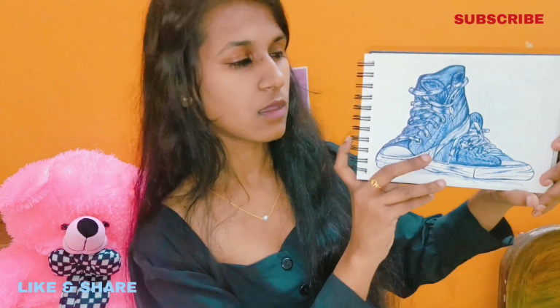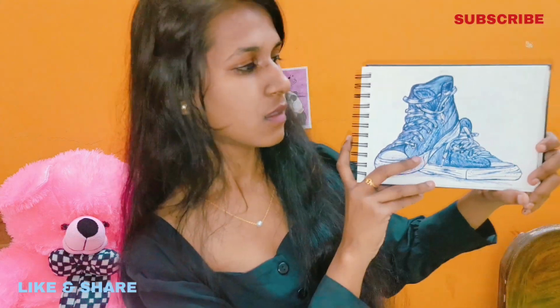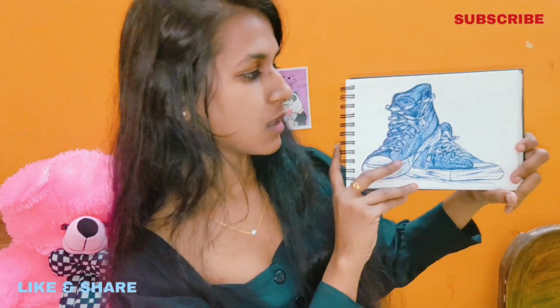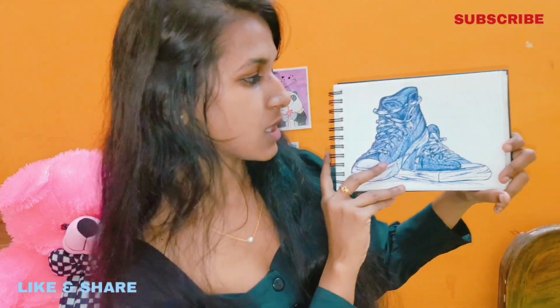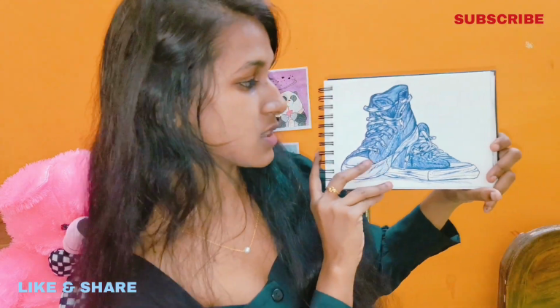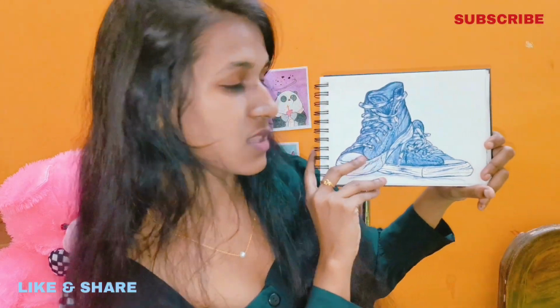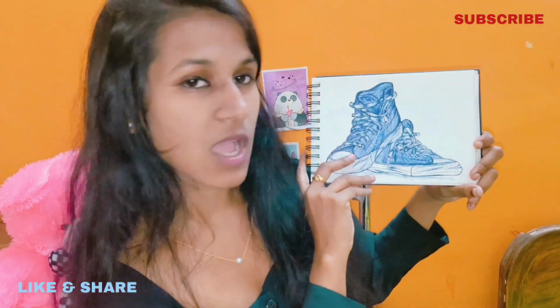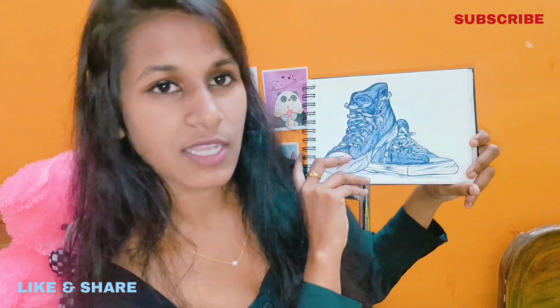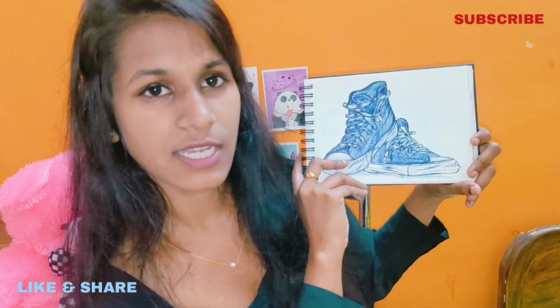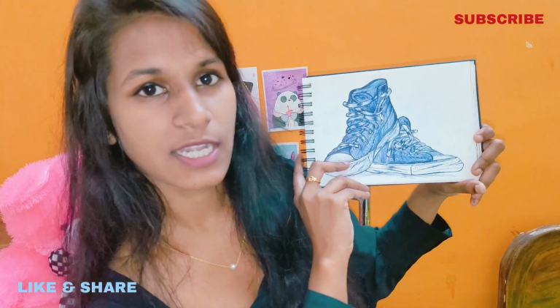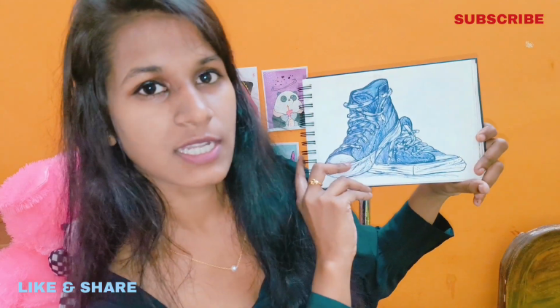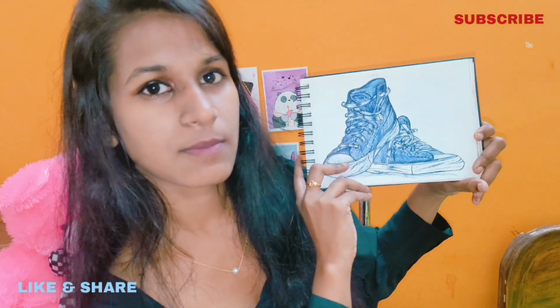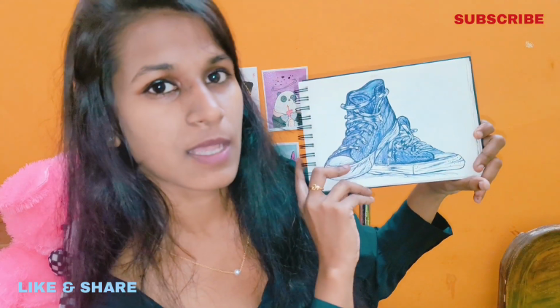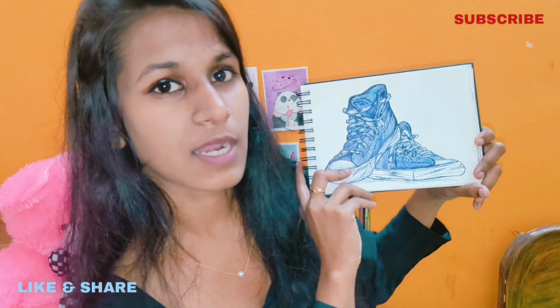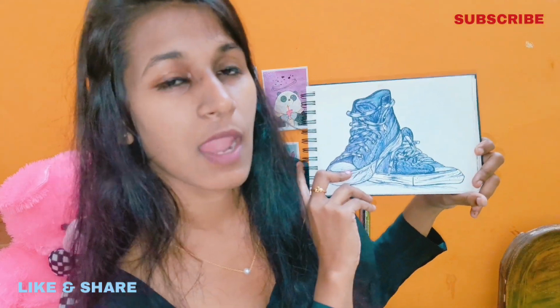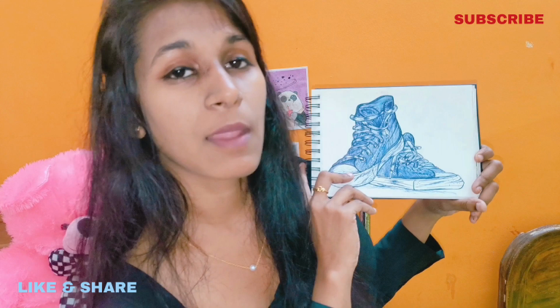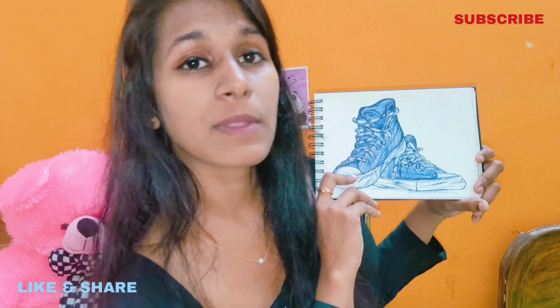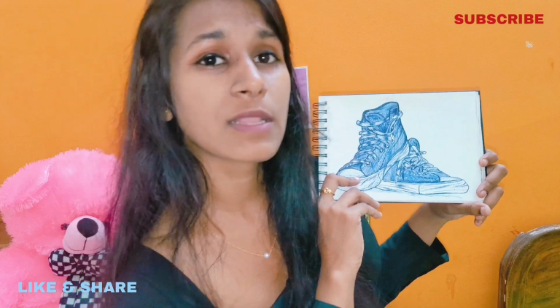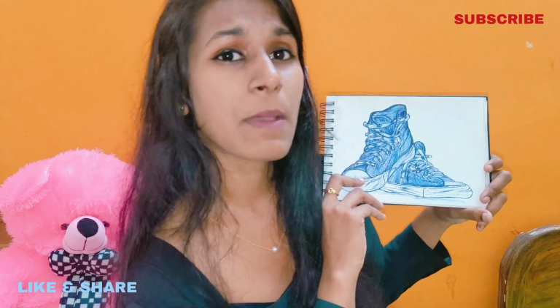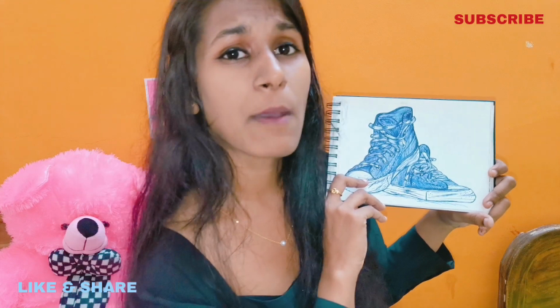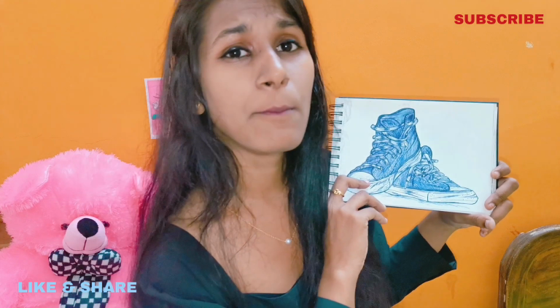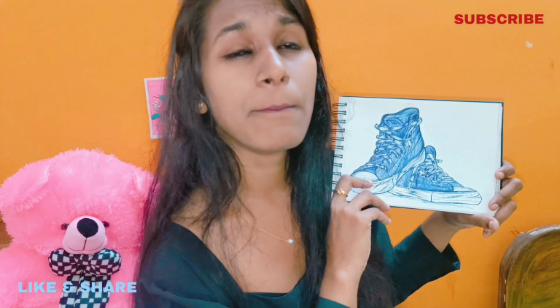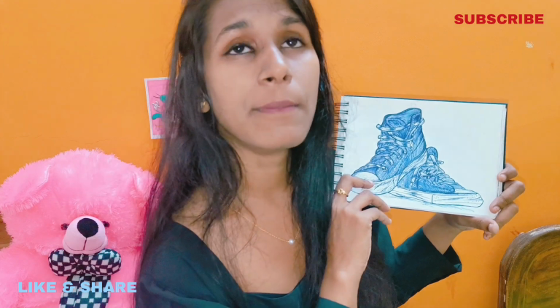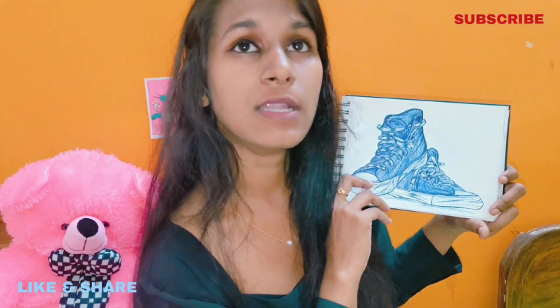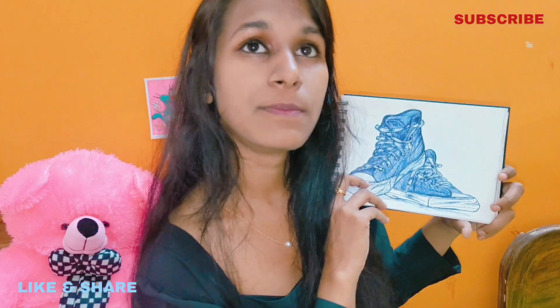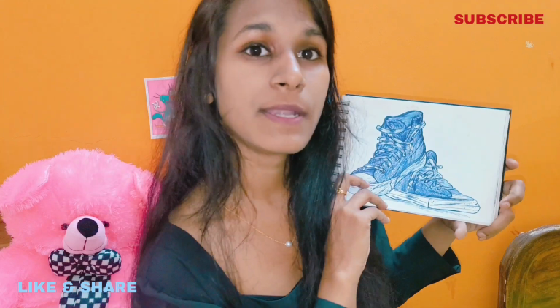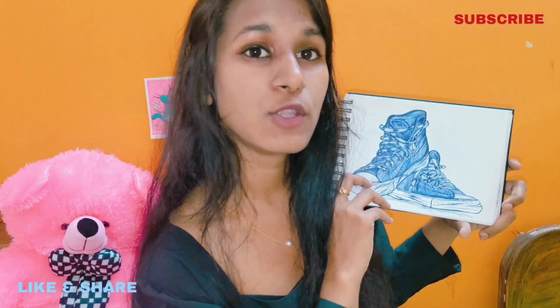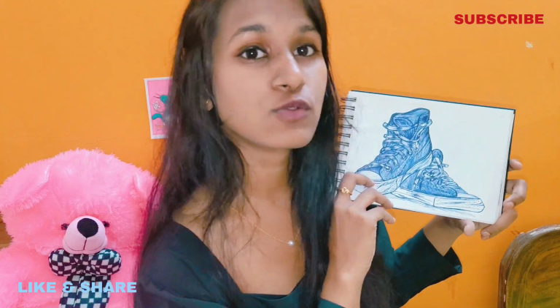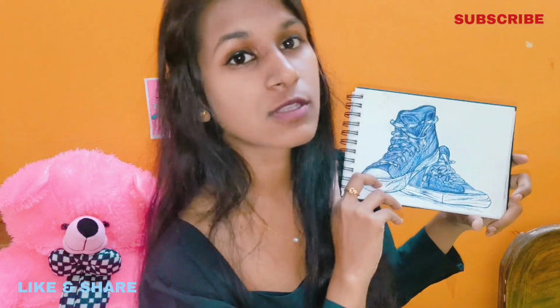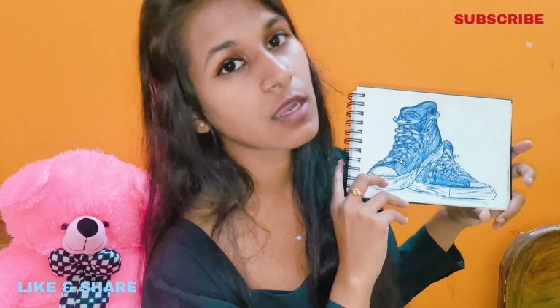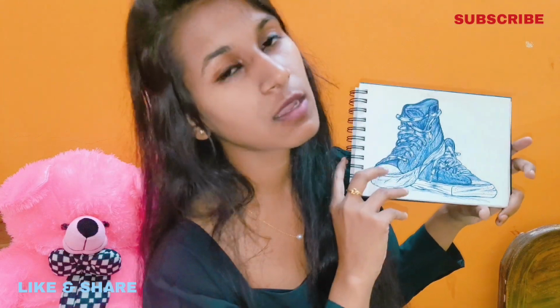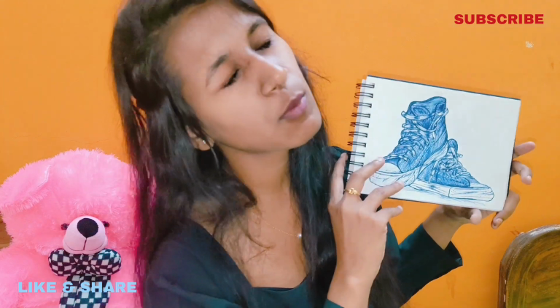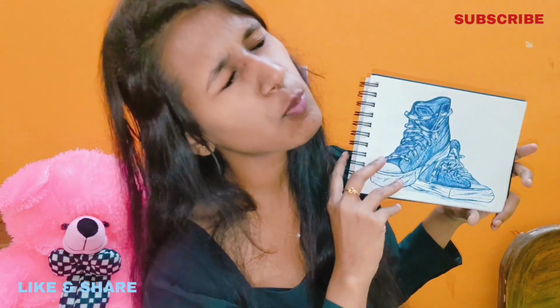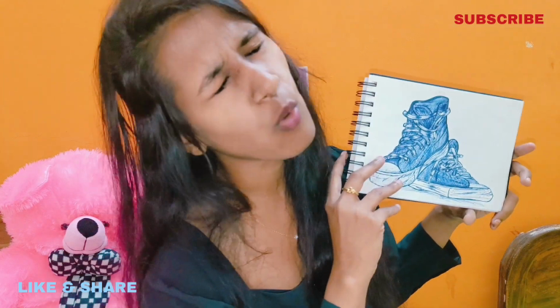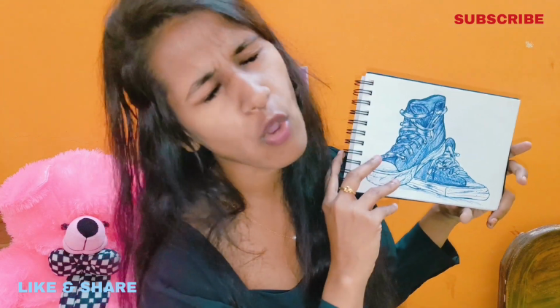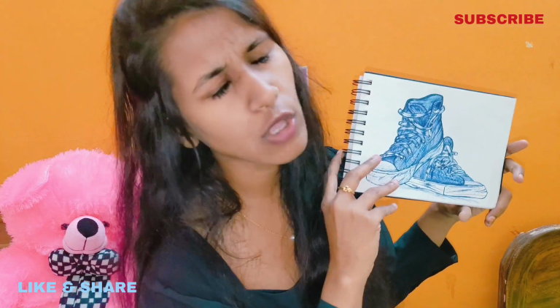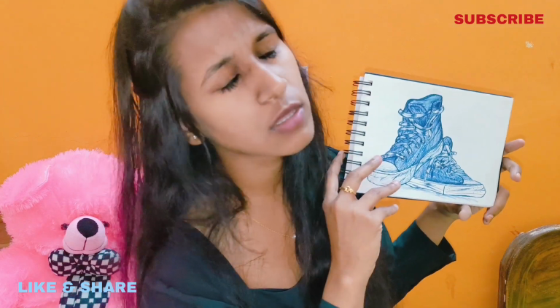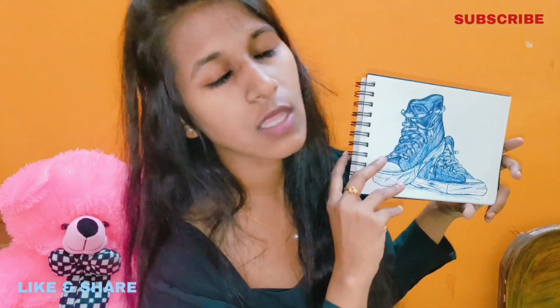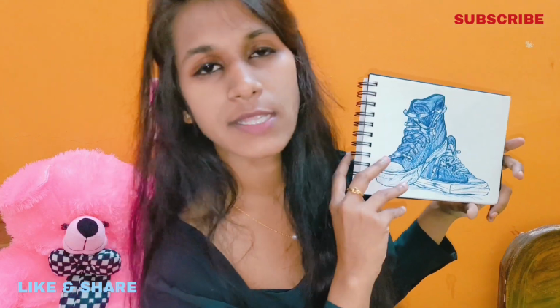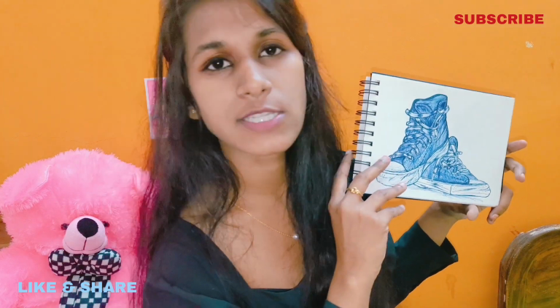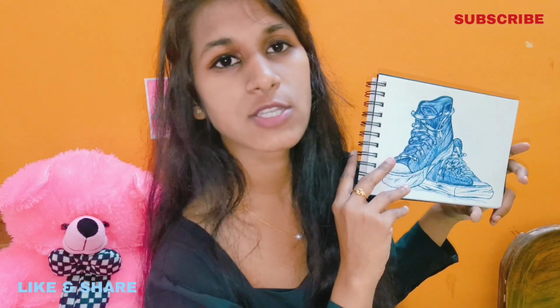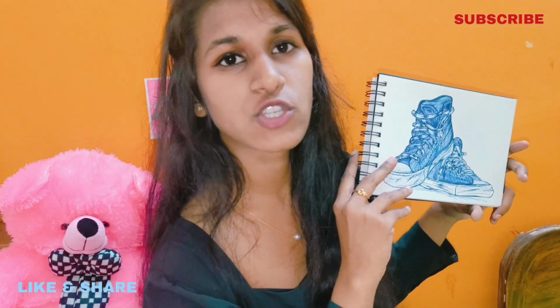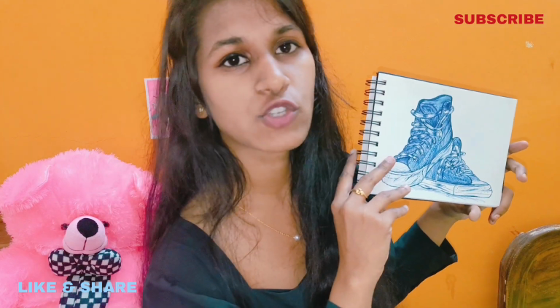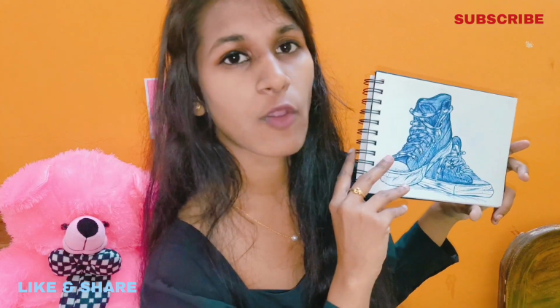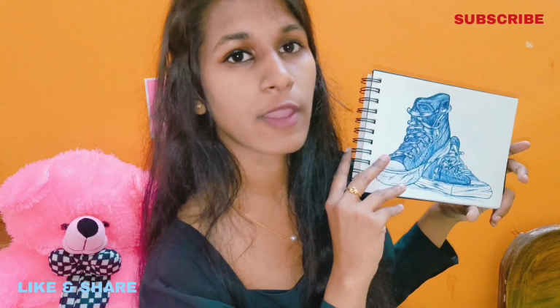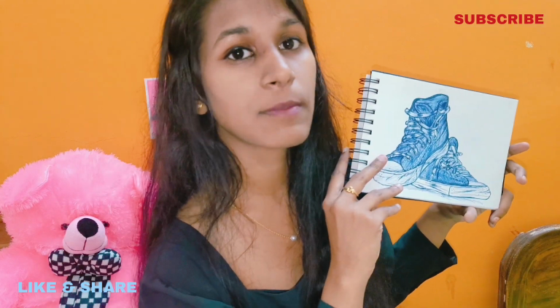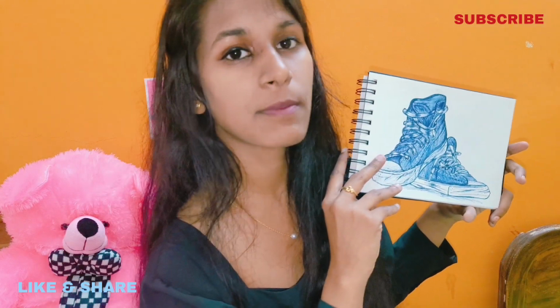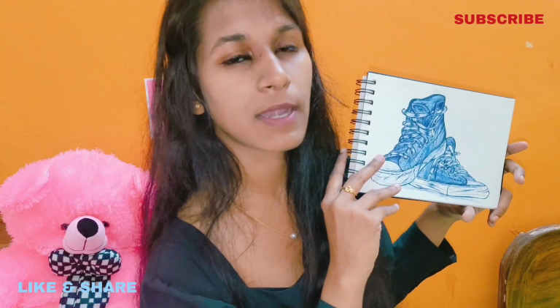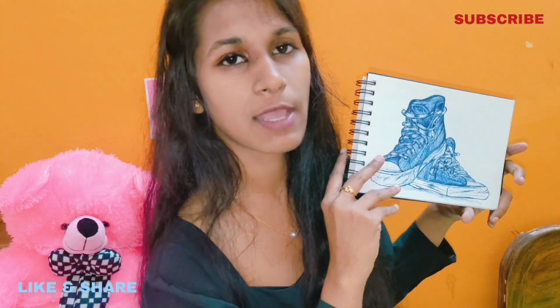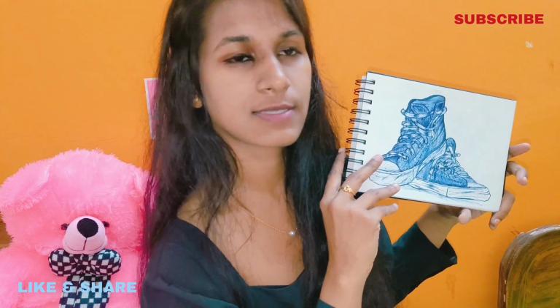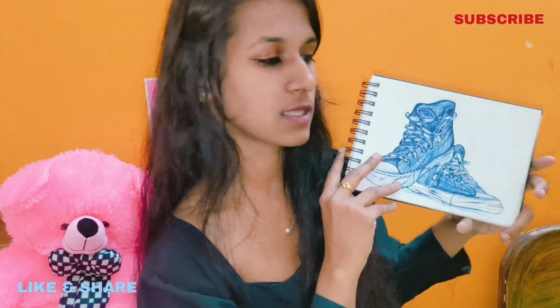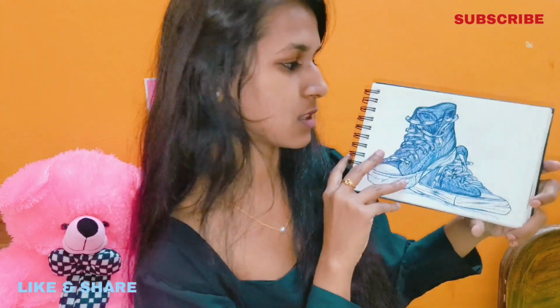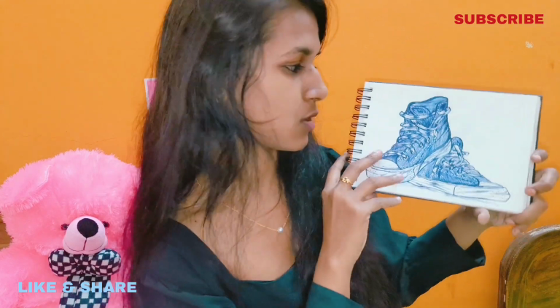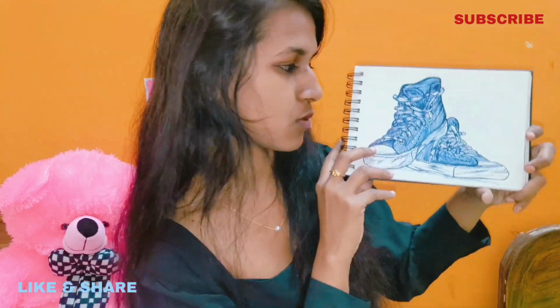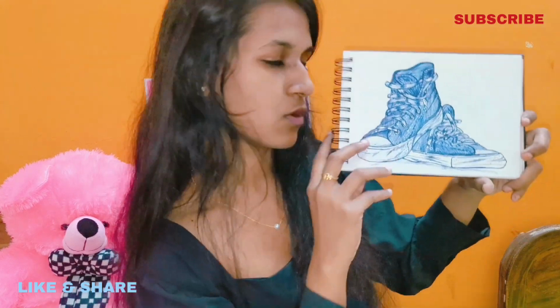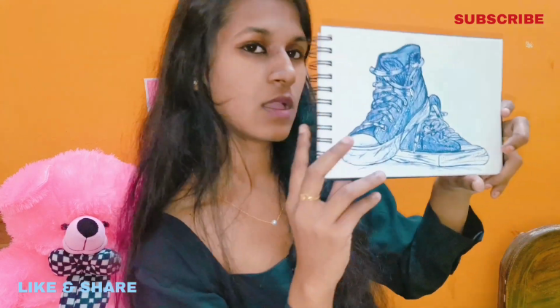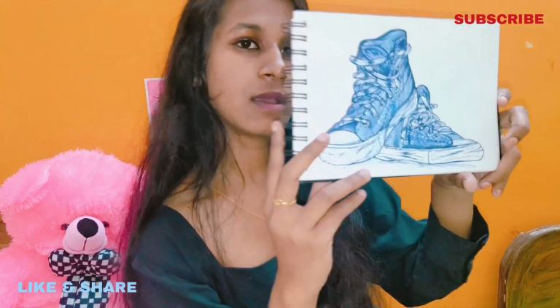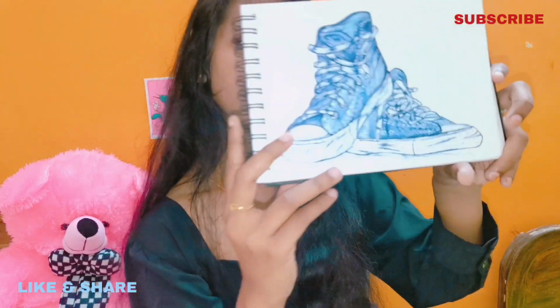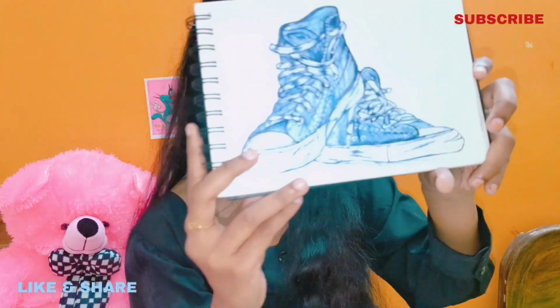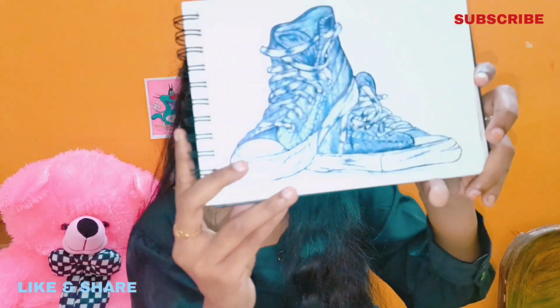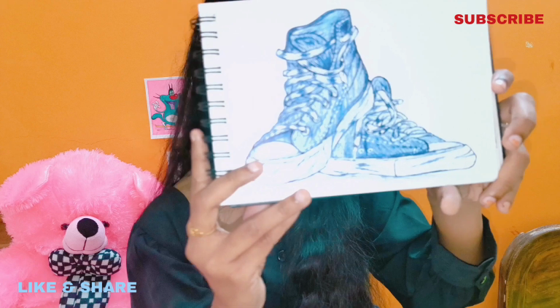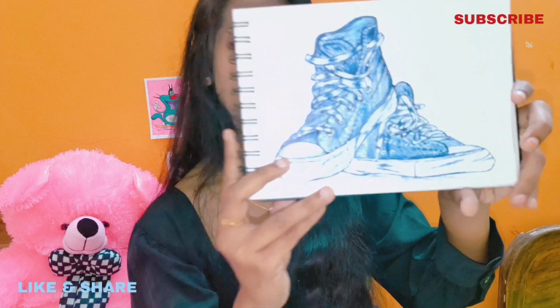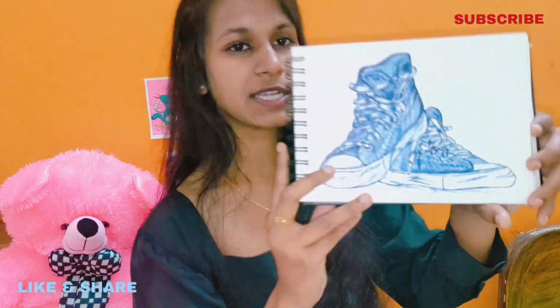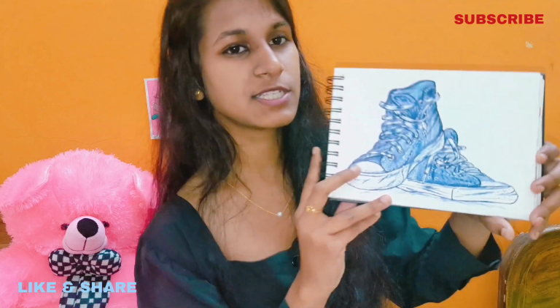How creative is it? You can use the ballpen as well to make a very good drawing, but you need to practice.